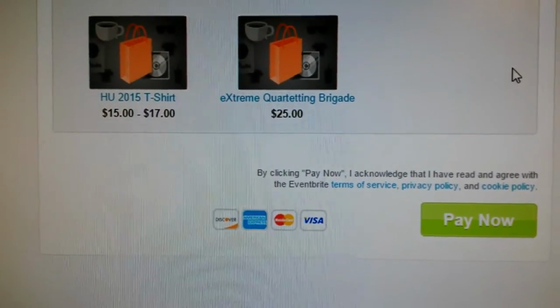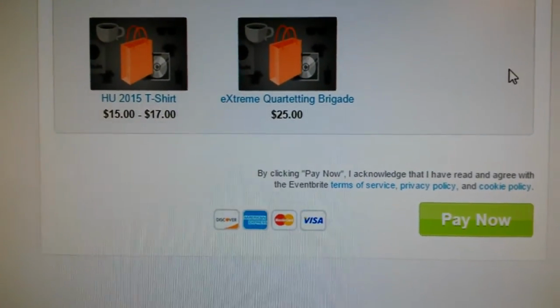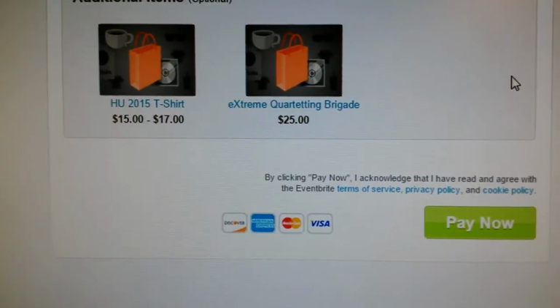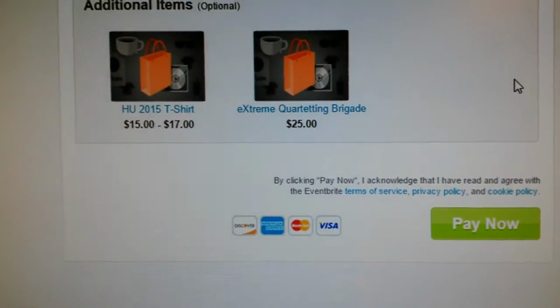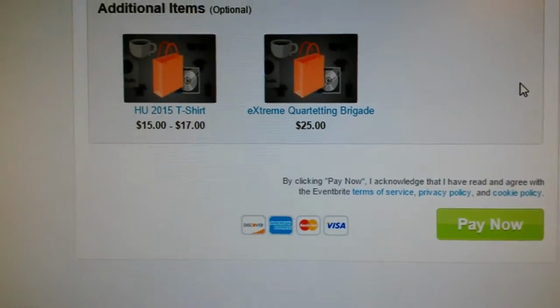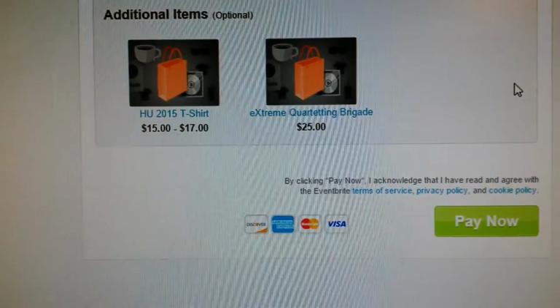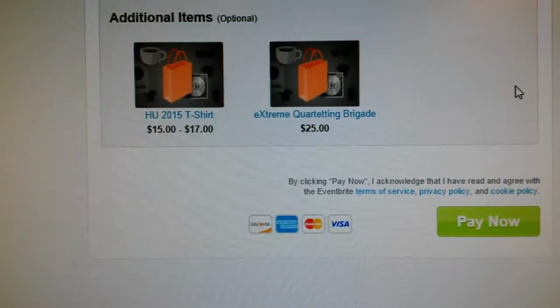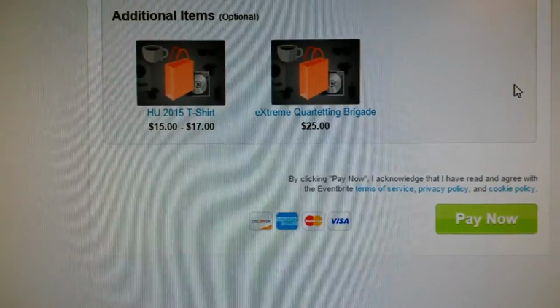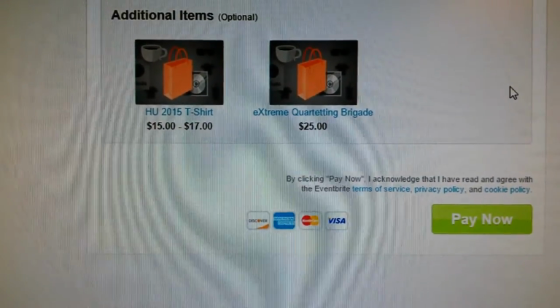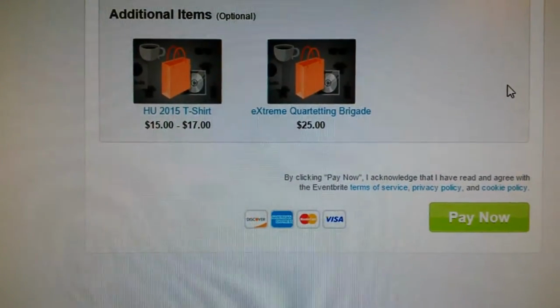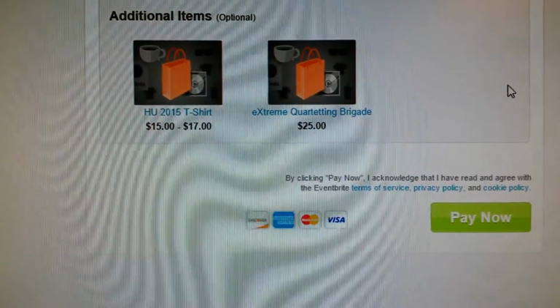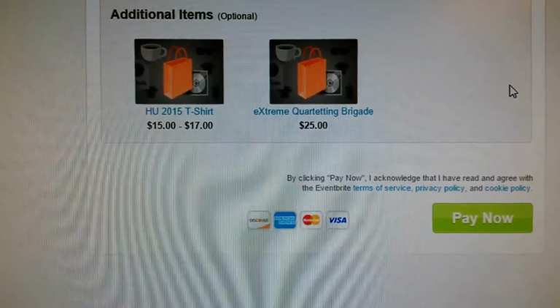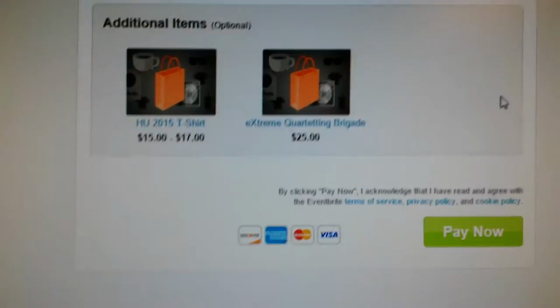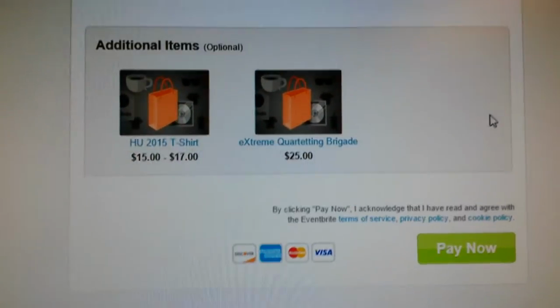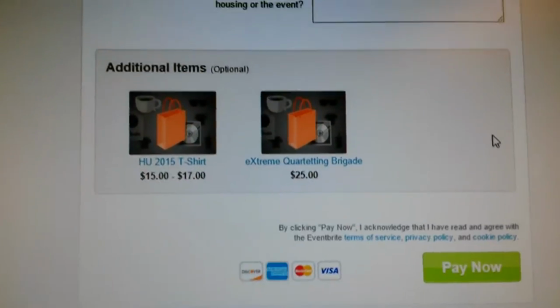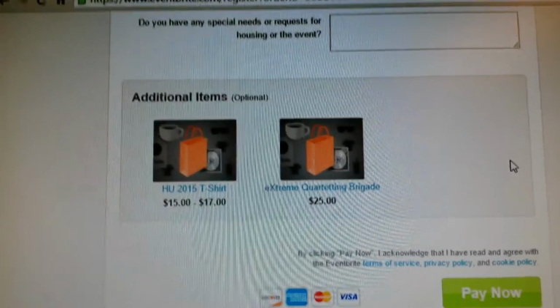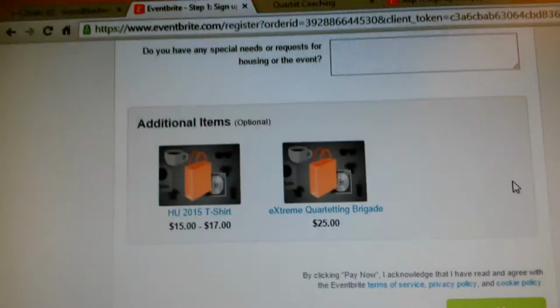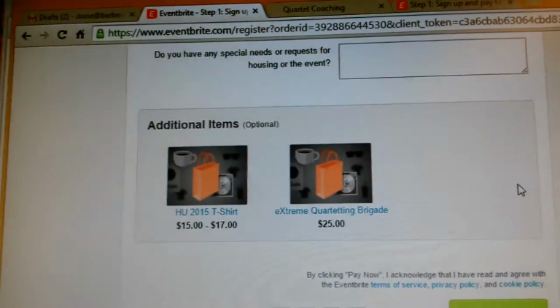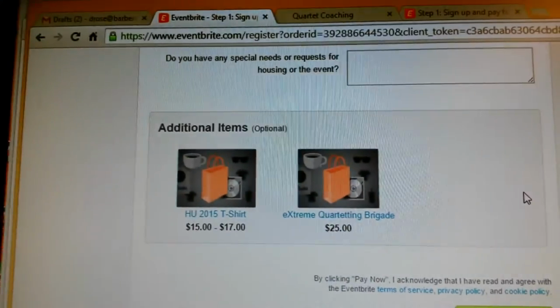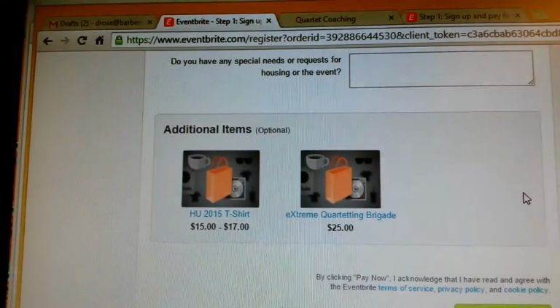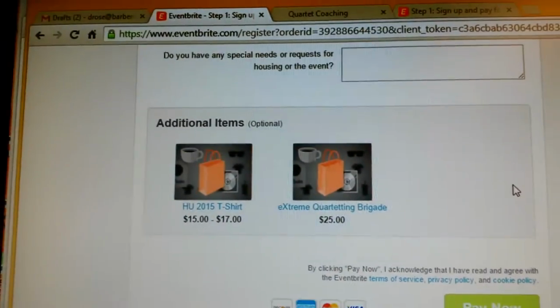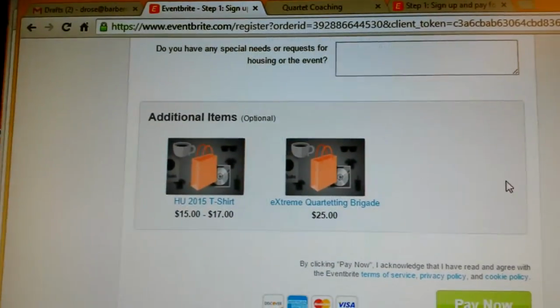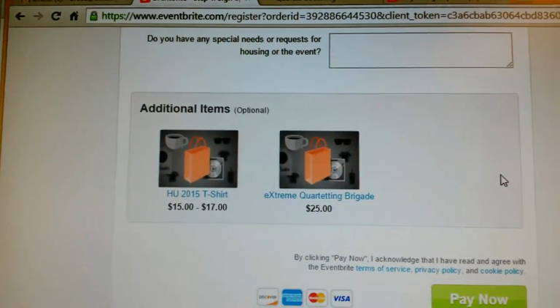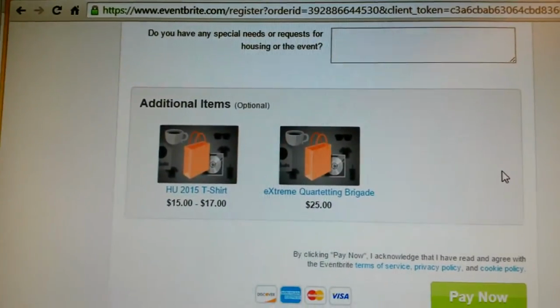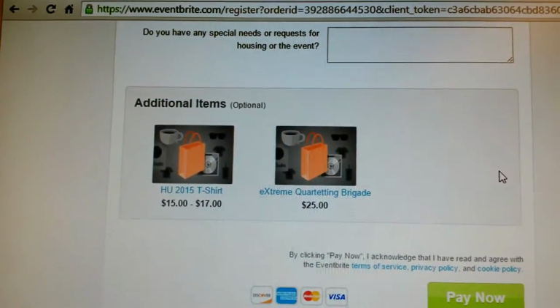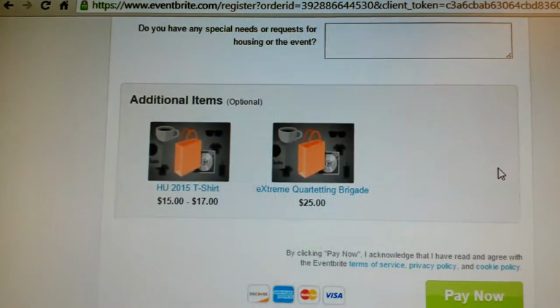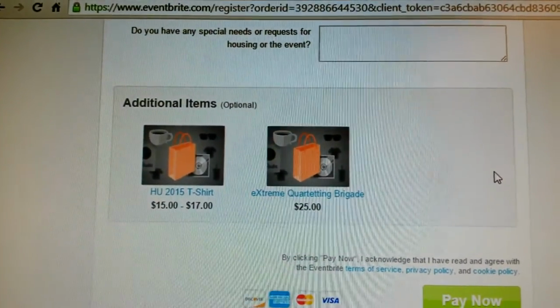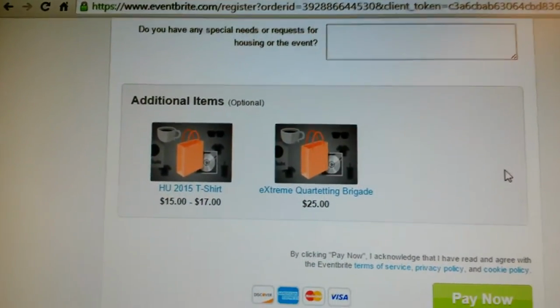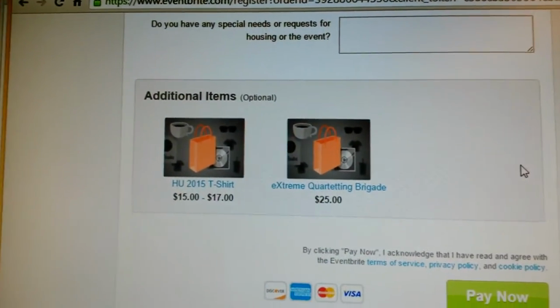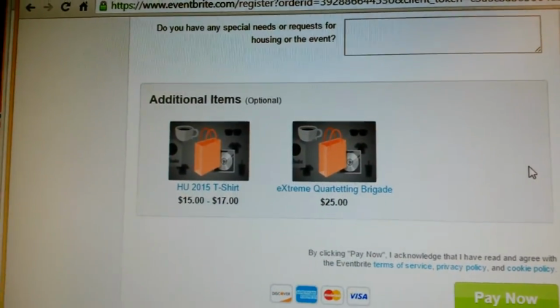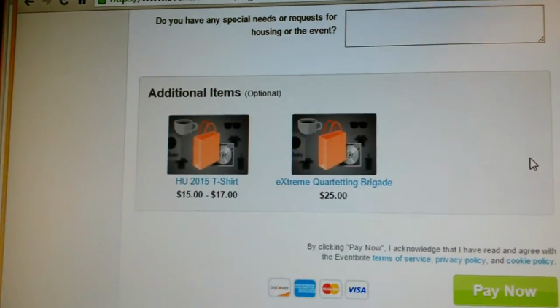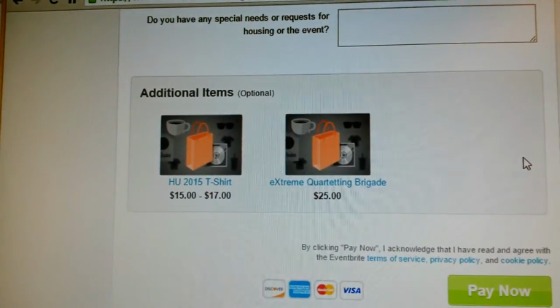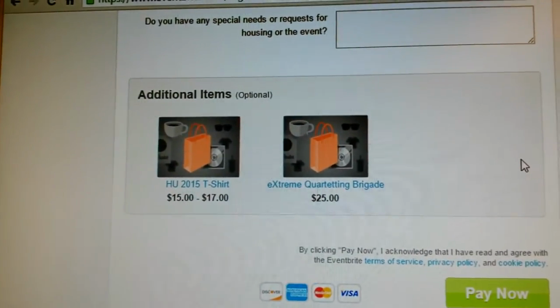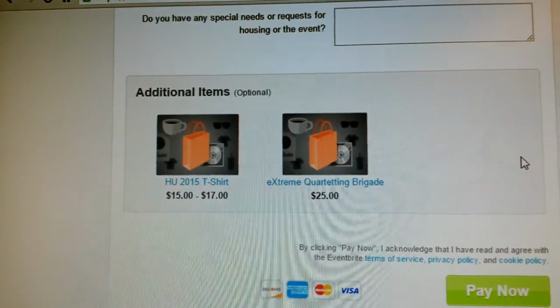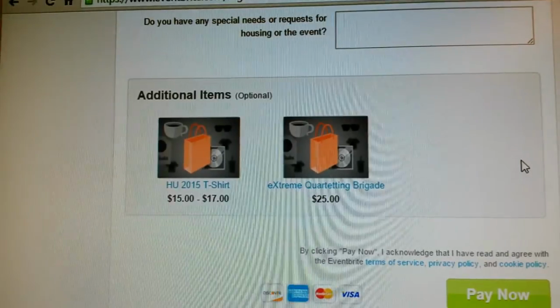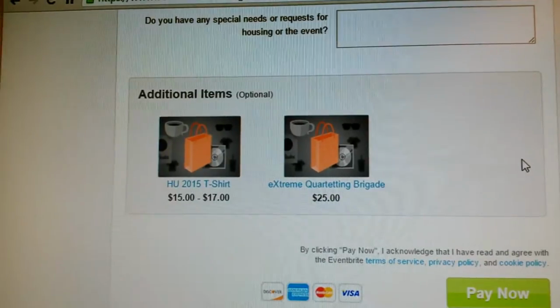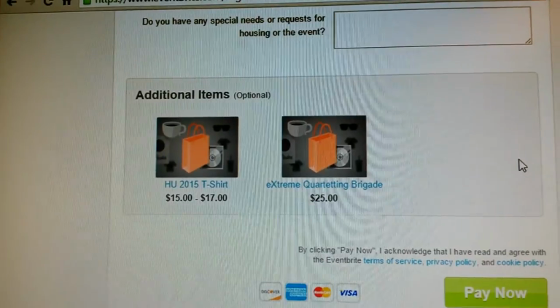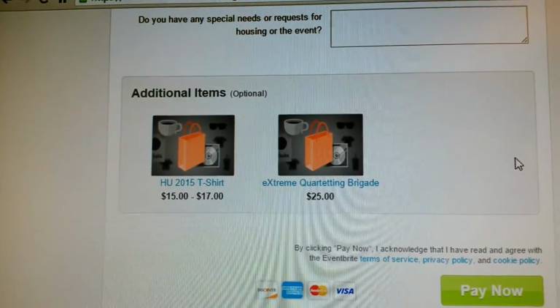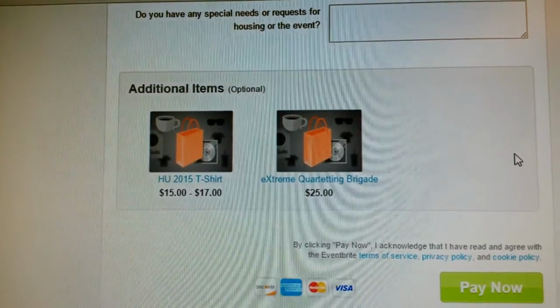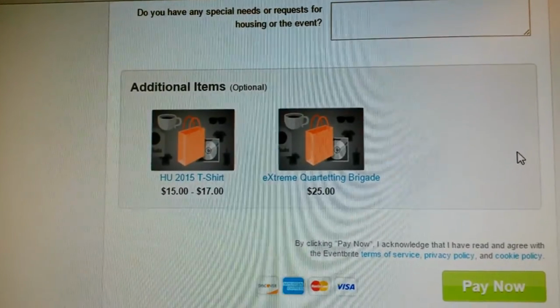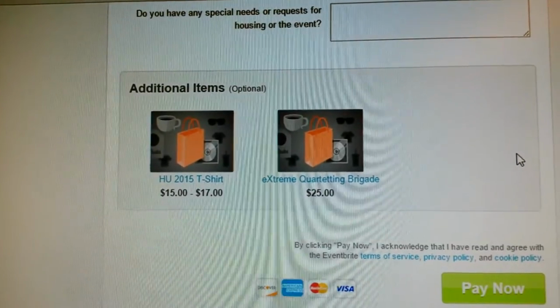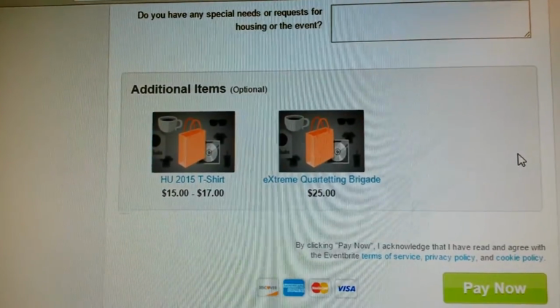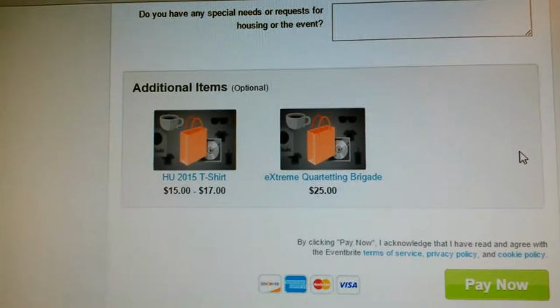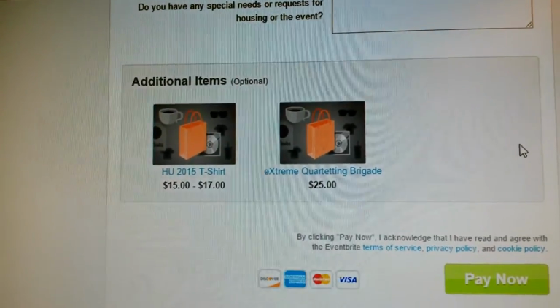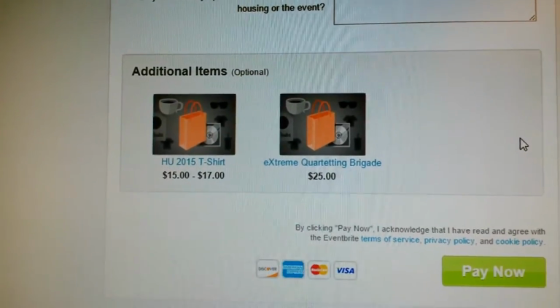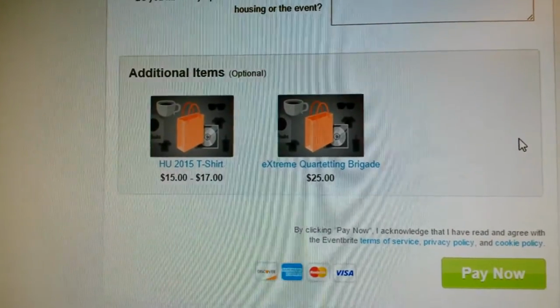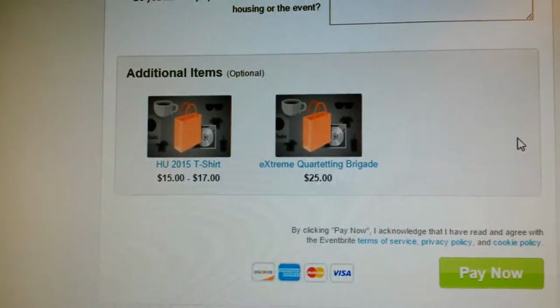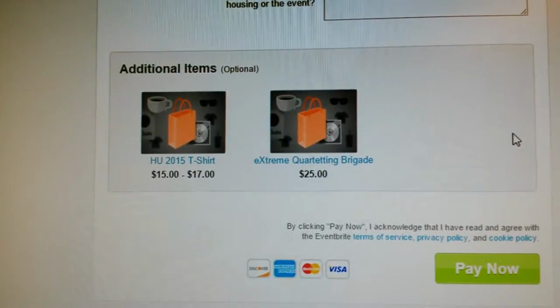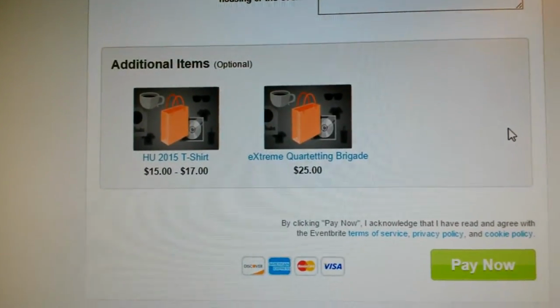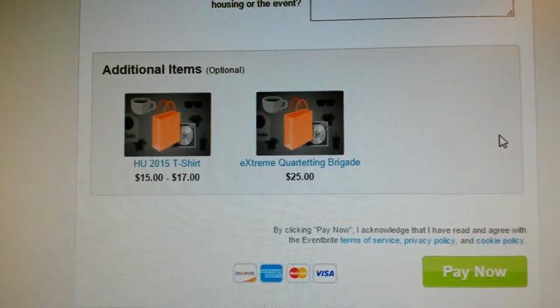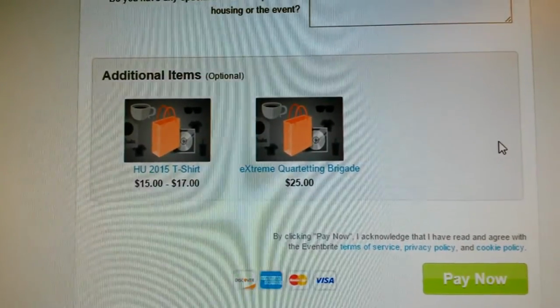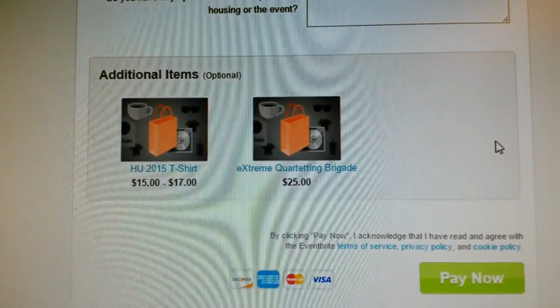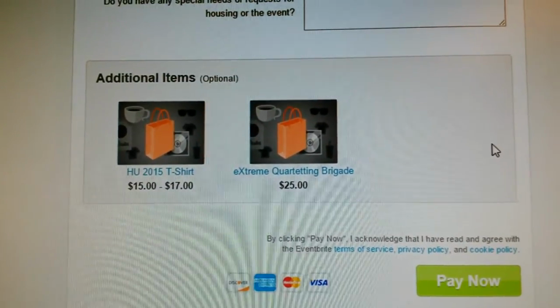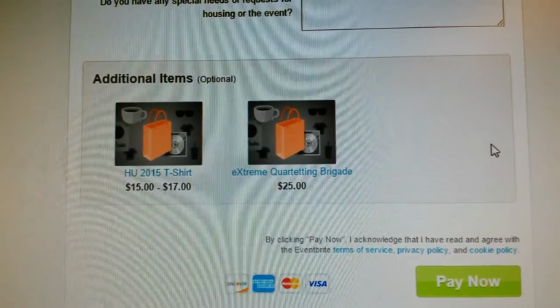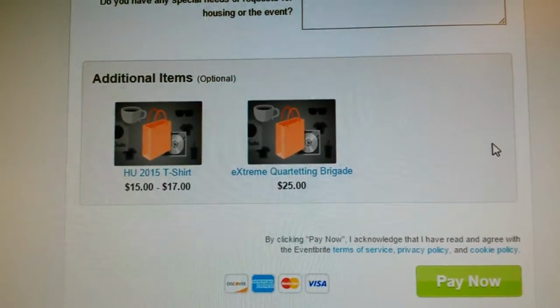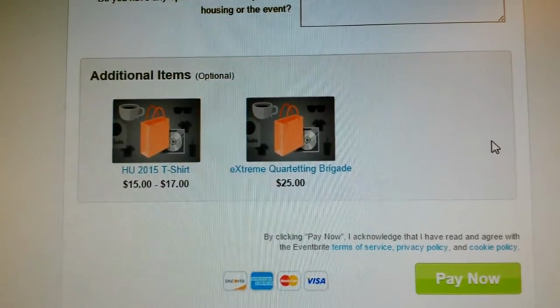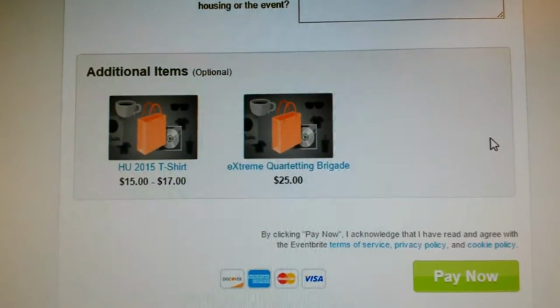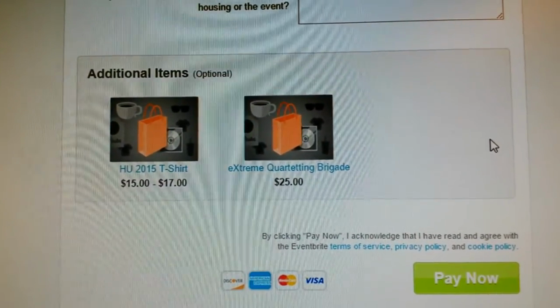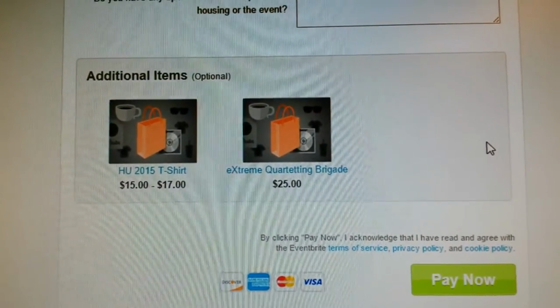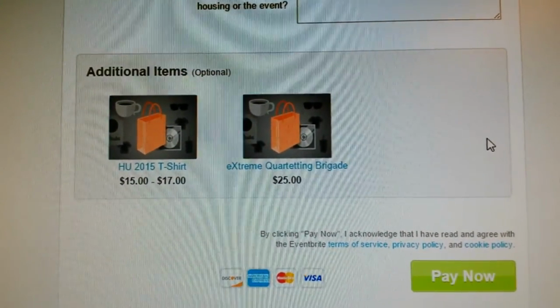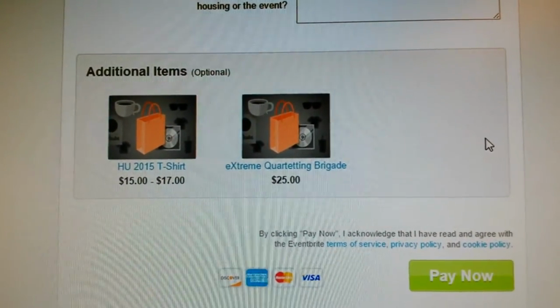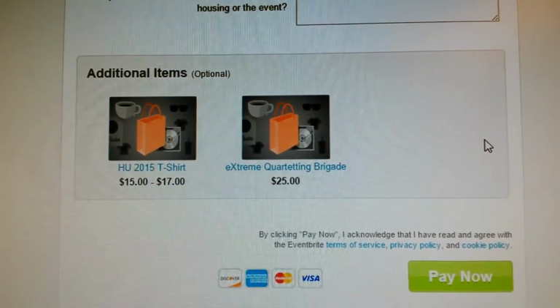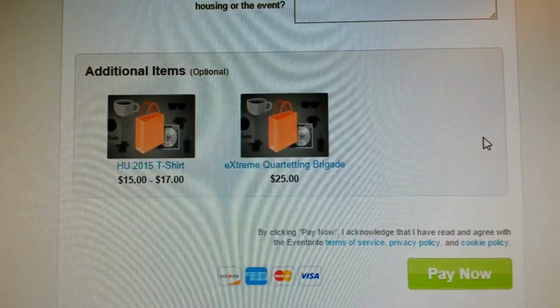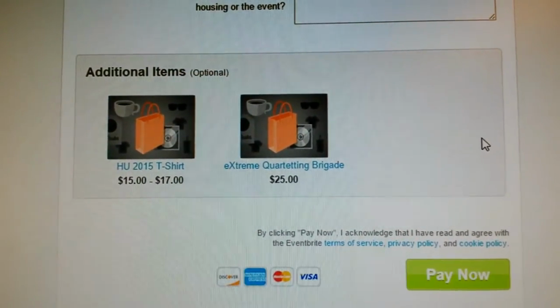You'll be redirected to the website for actual class selection. Good luck quartets, you can do it.